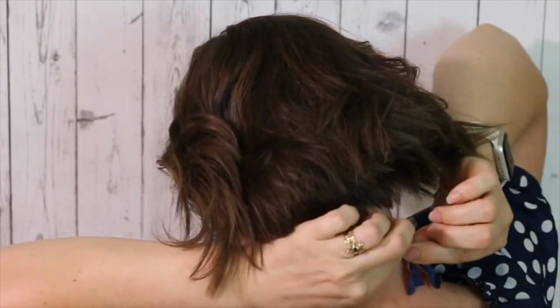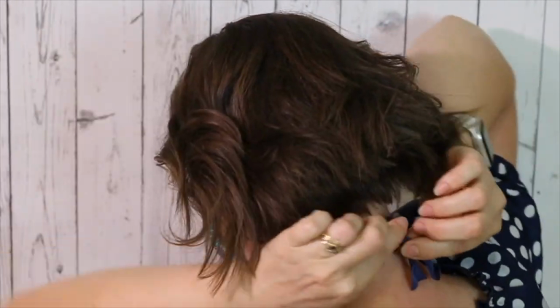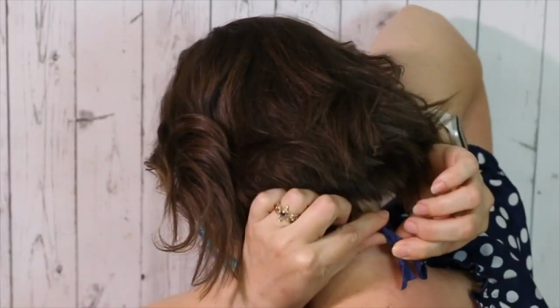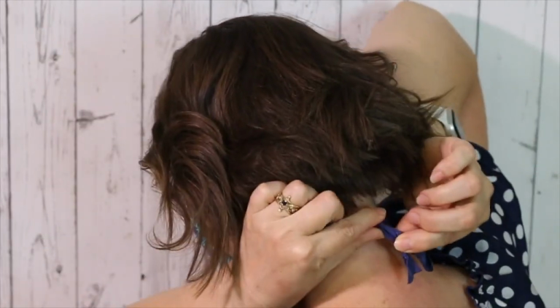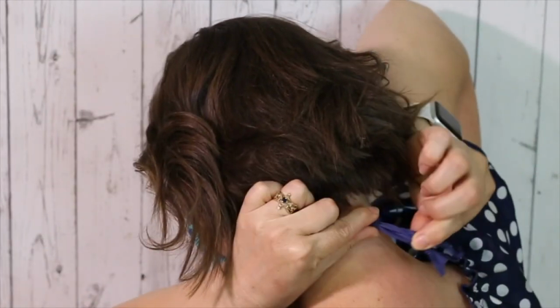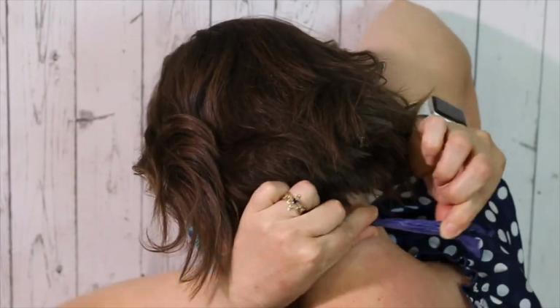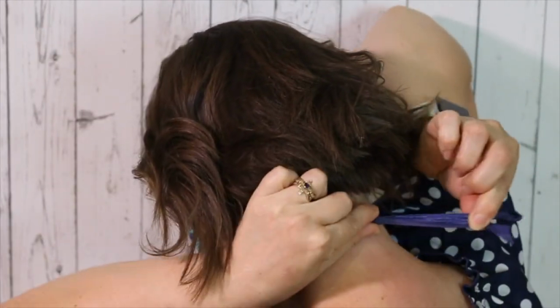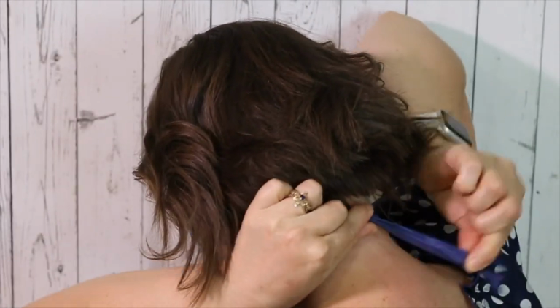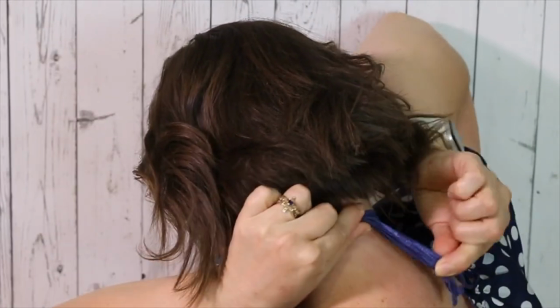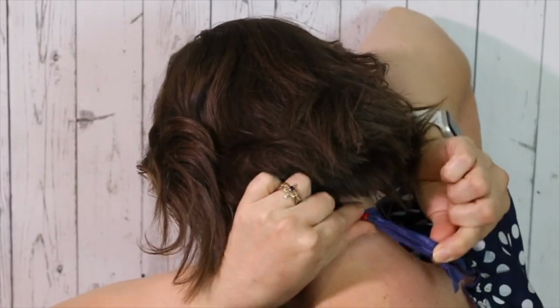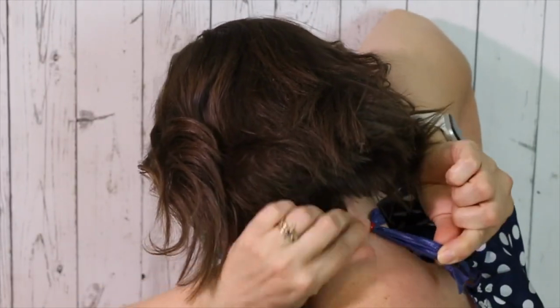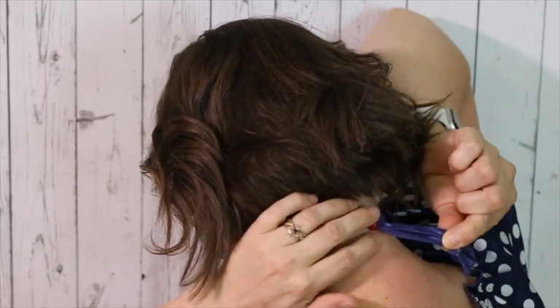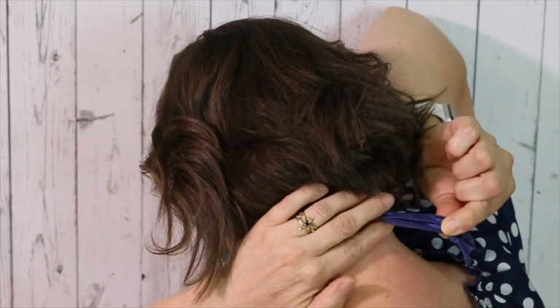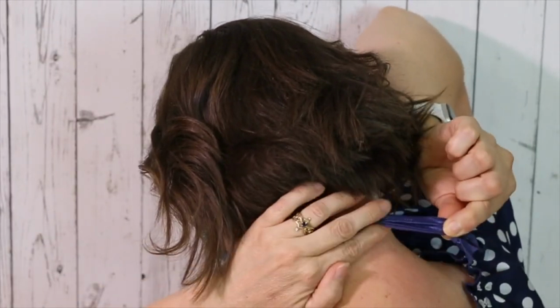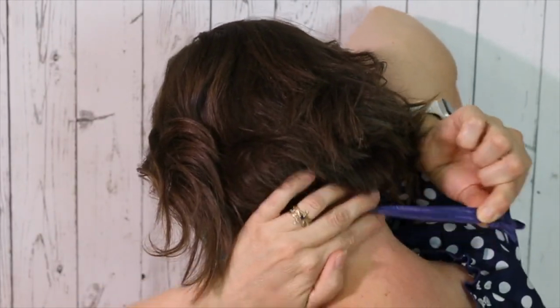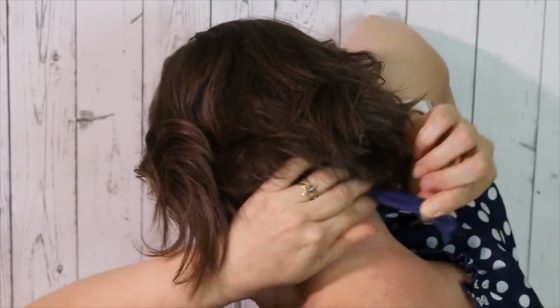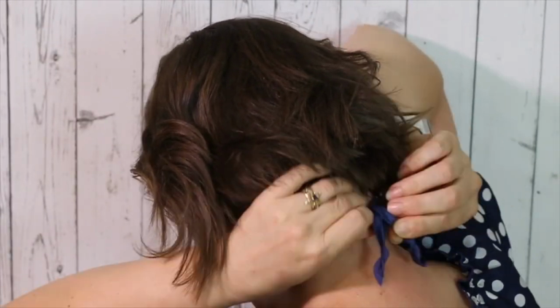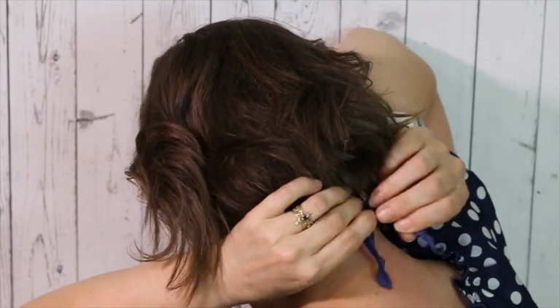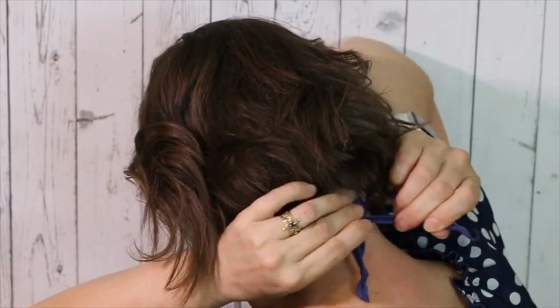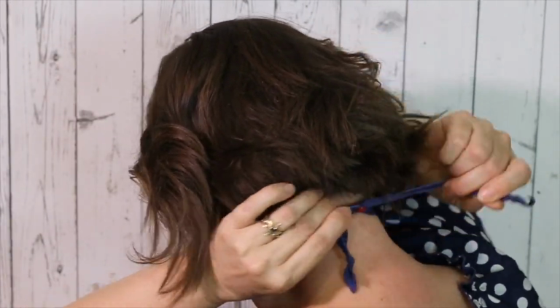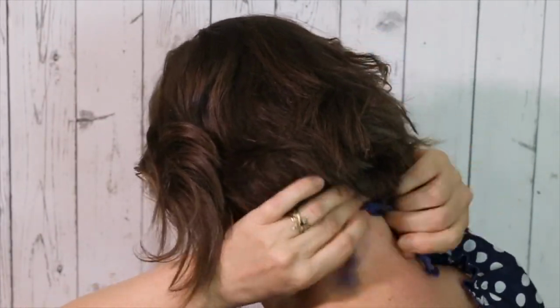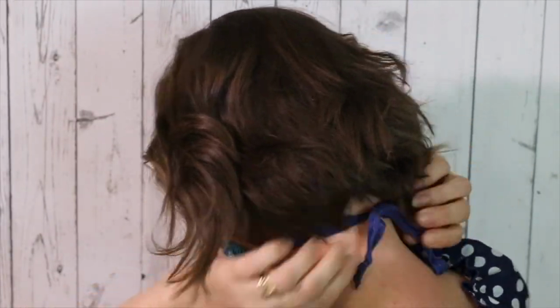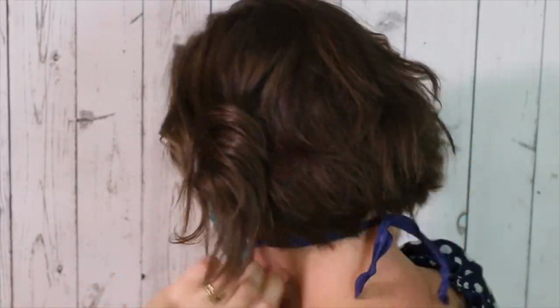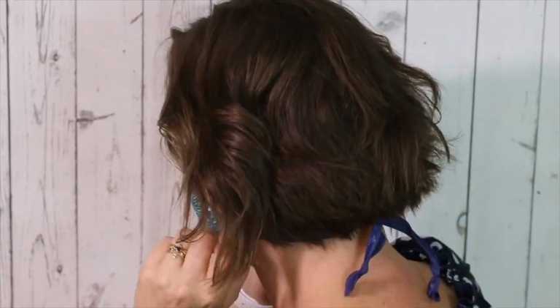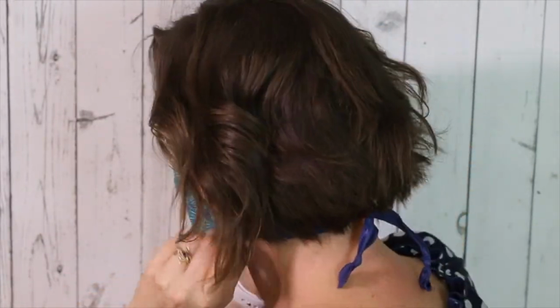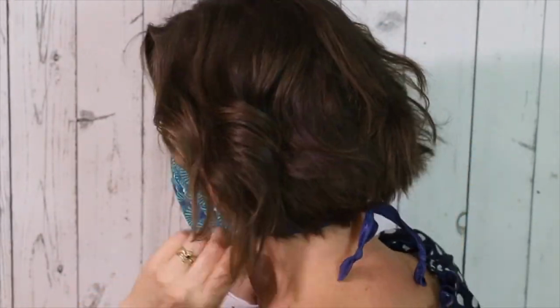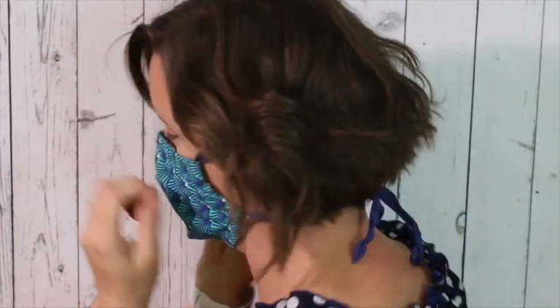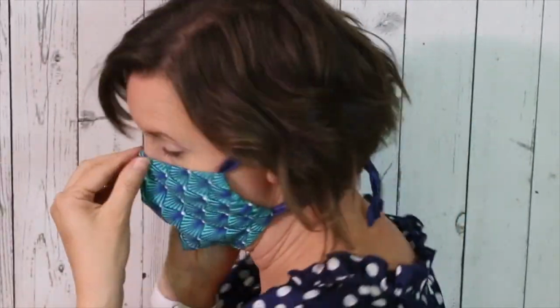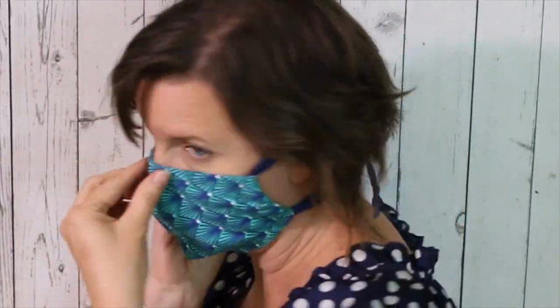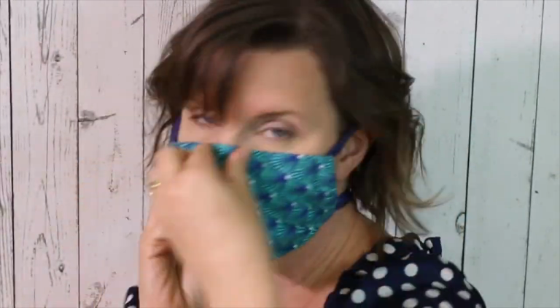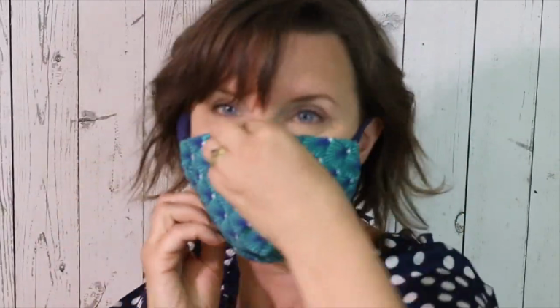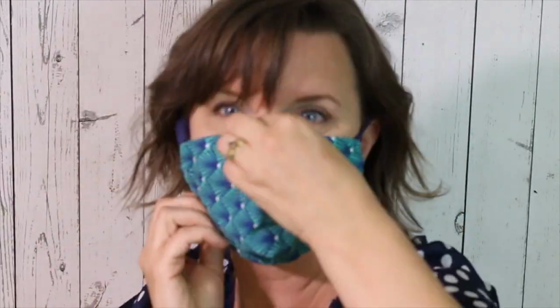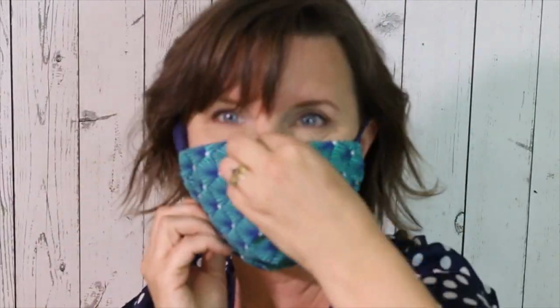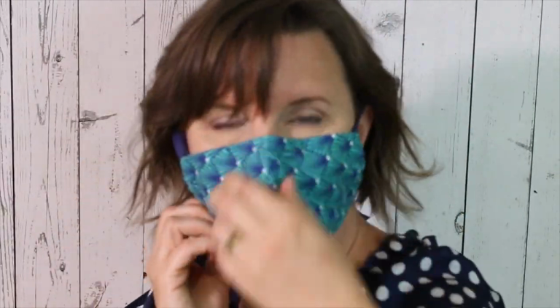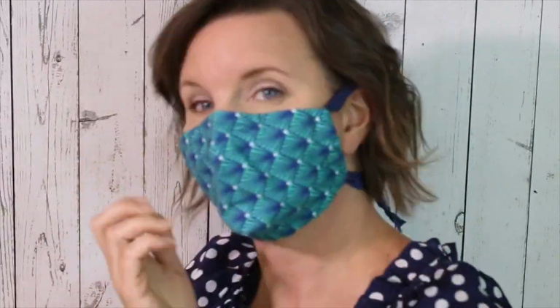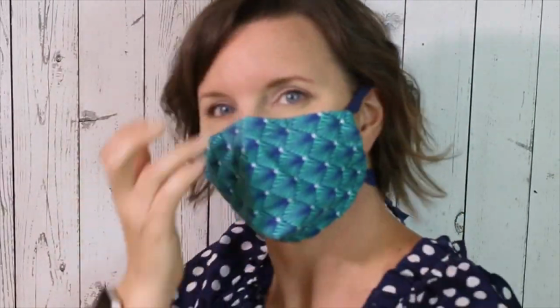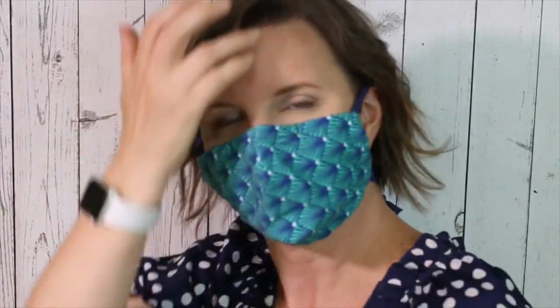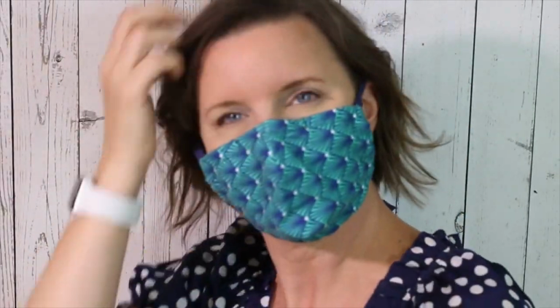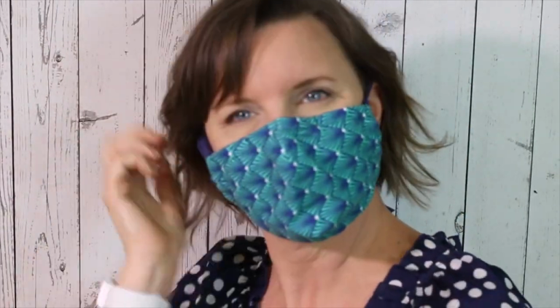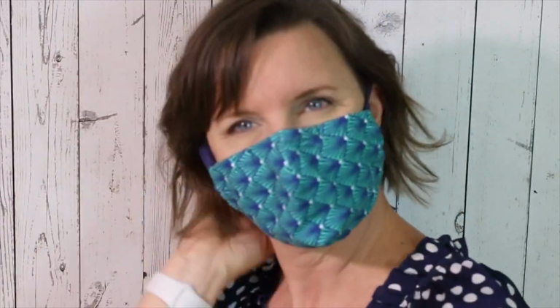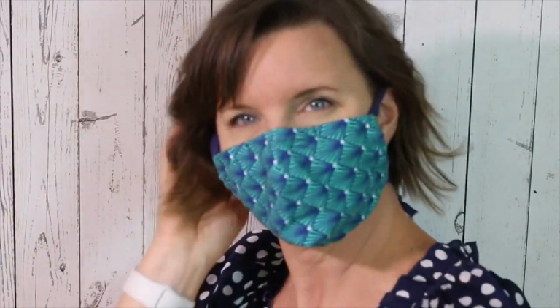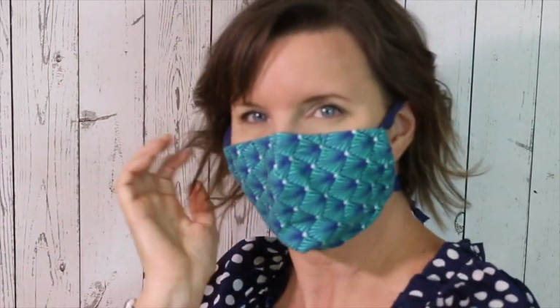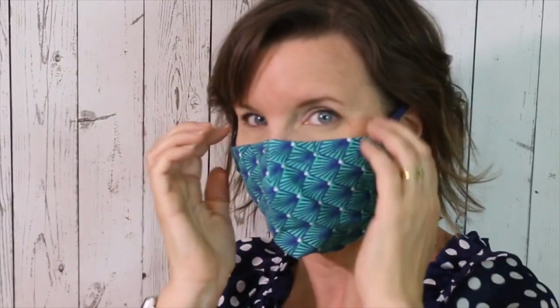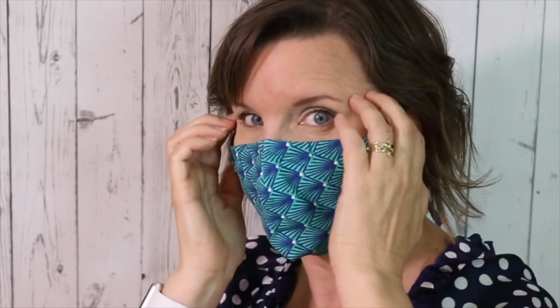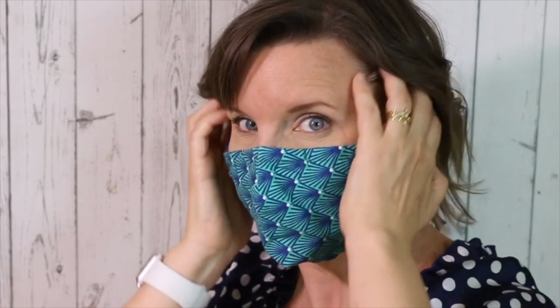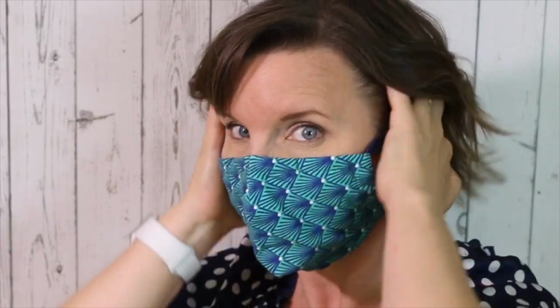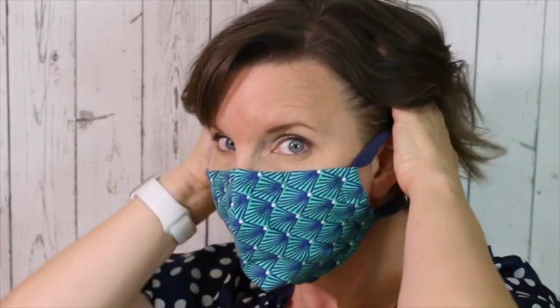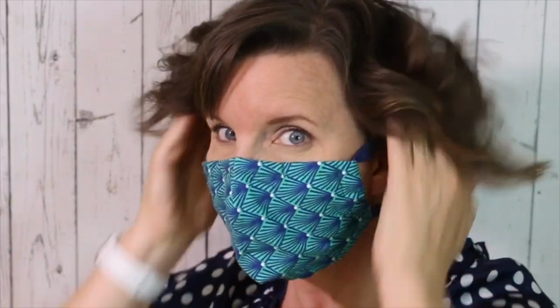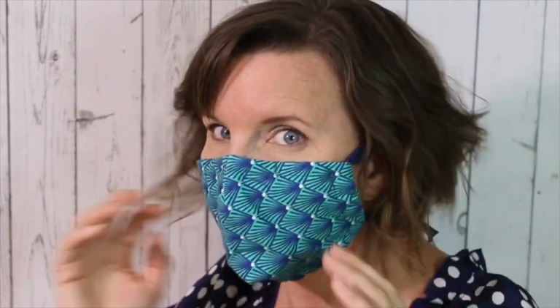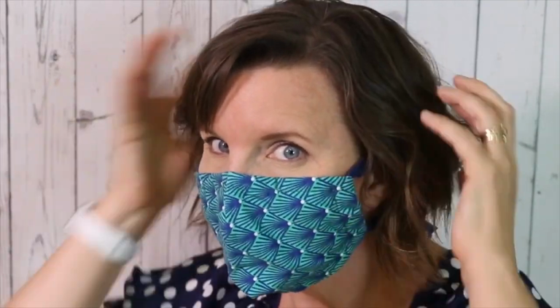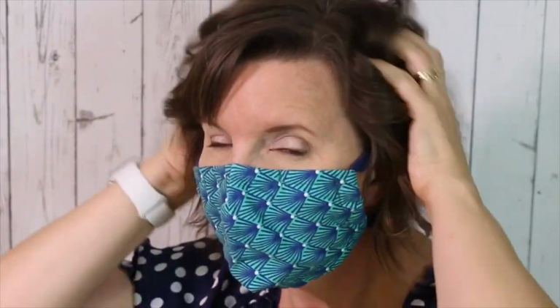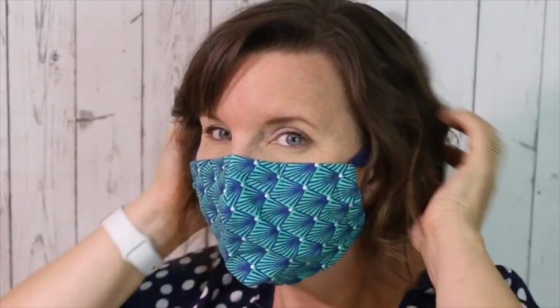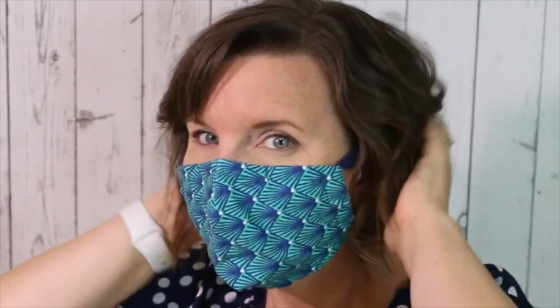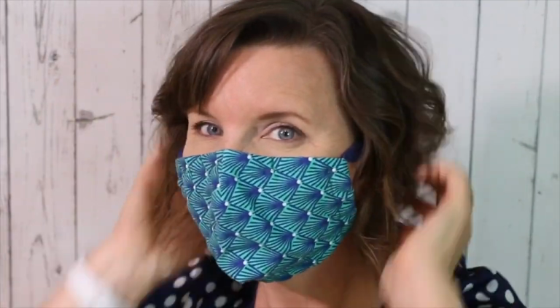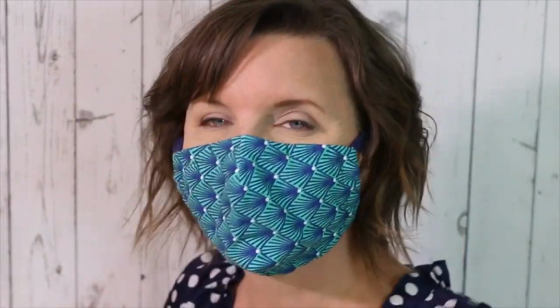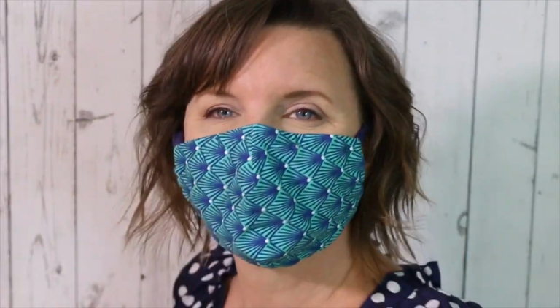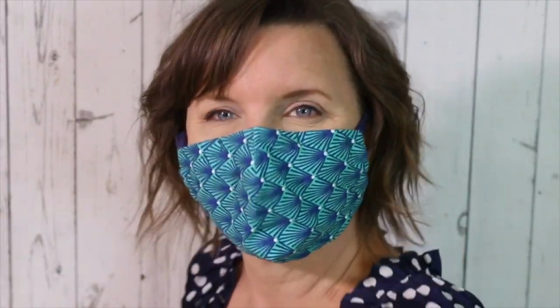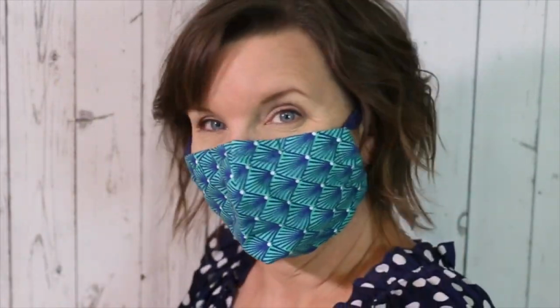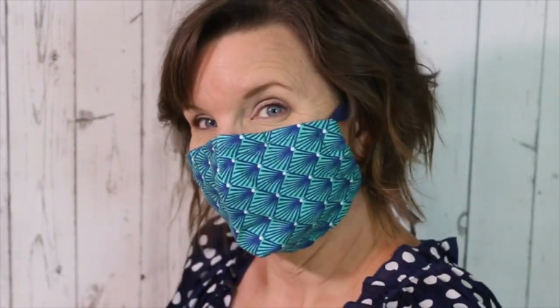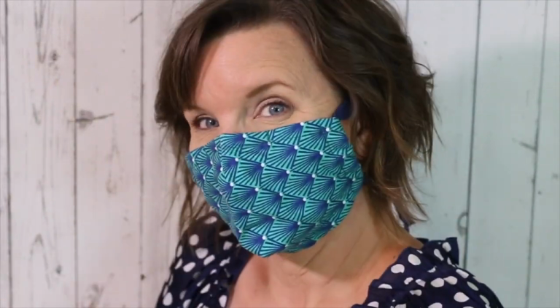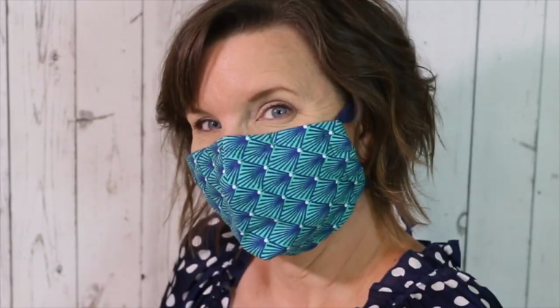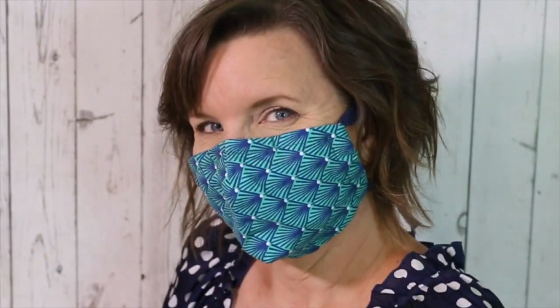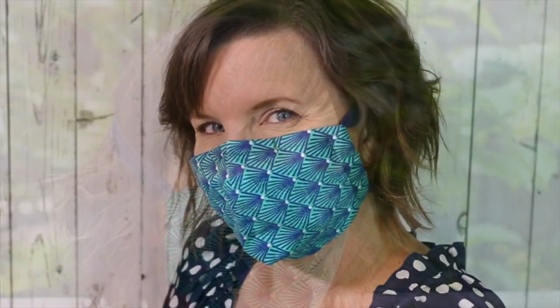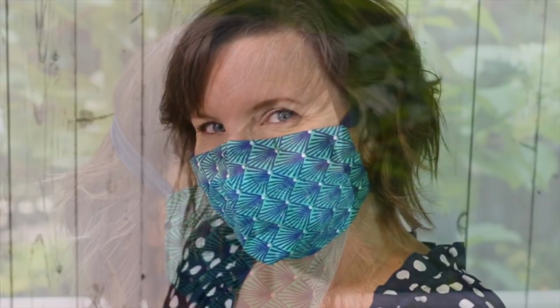Now tuck on the tails of the strap until it's comfortable. Adjust your hair over the straps. Now you go rock that great hair today, you hear me?